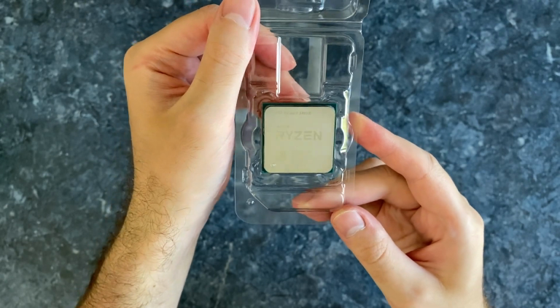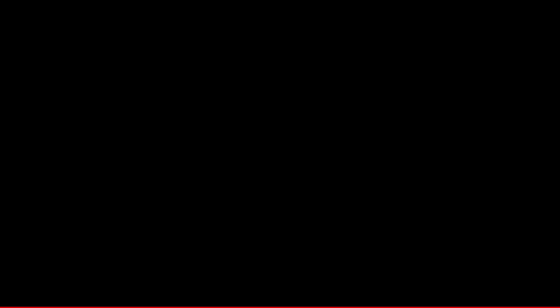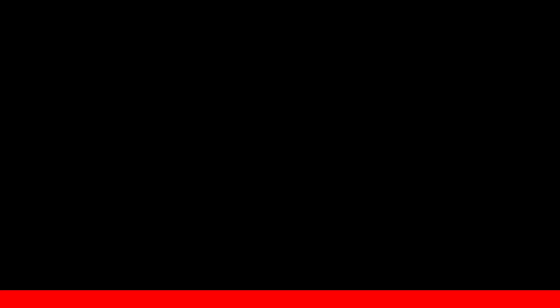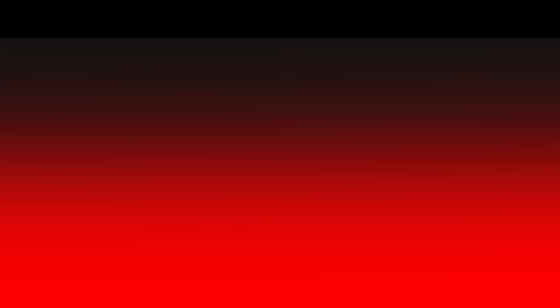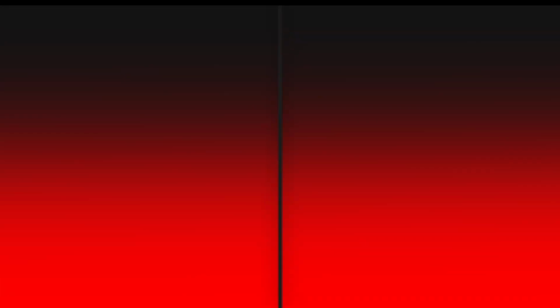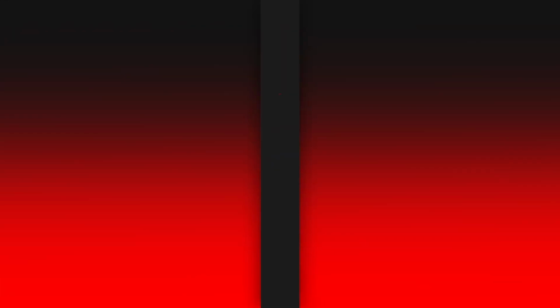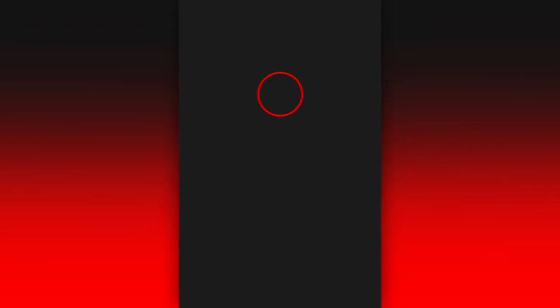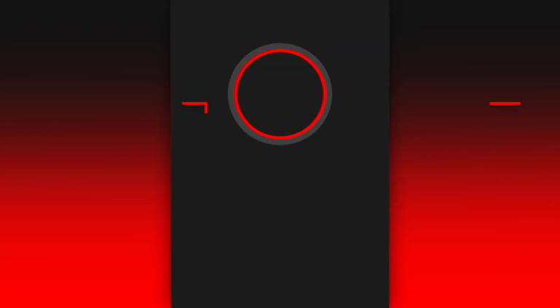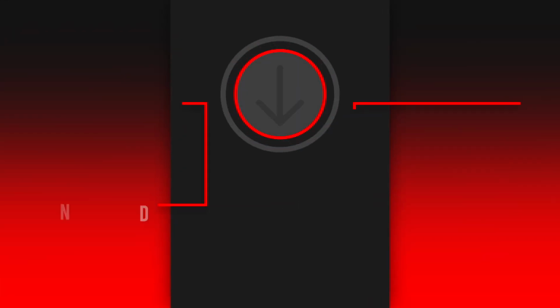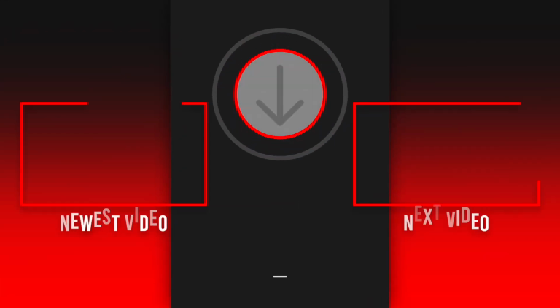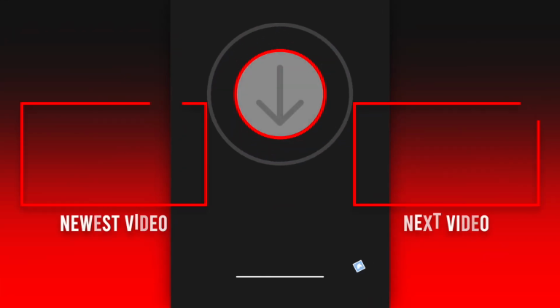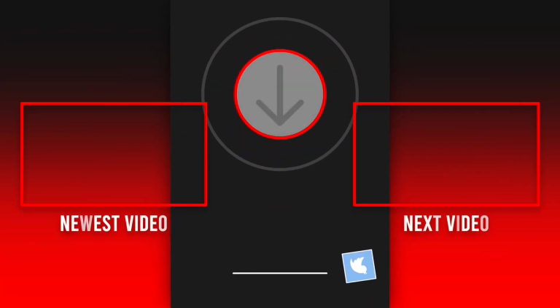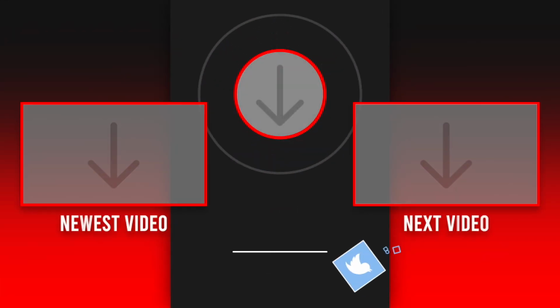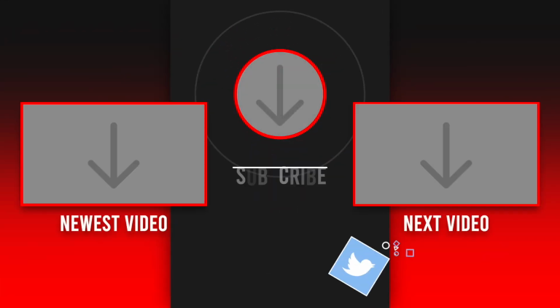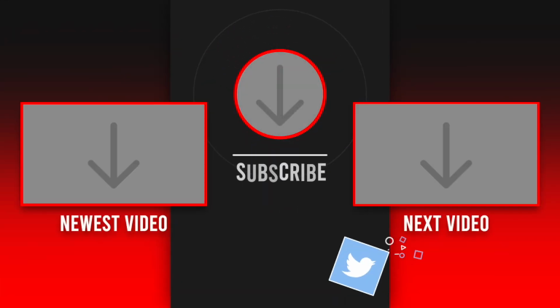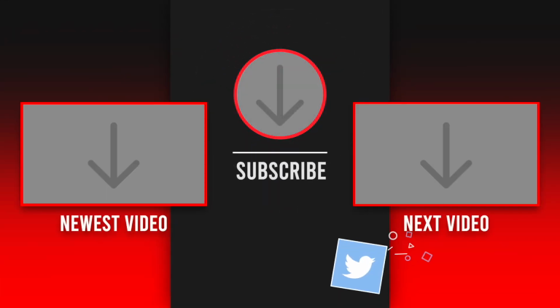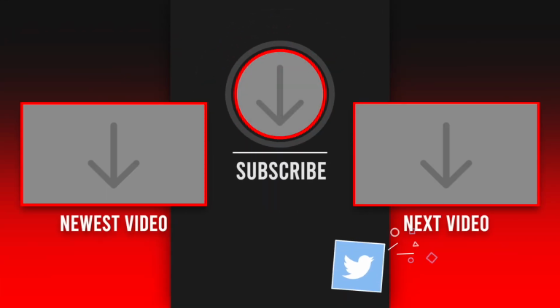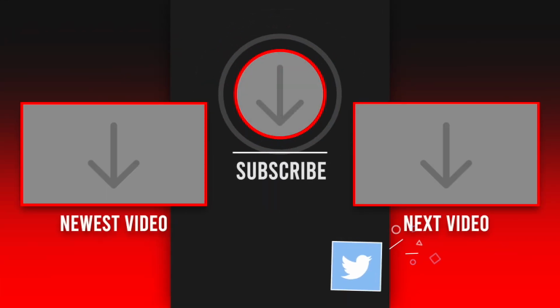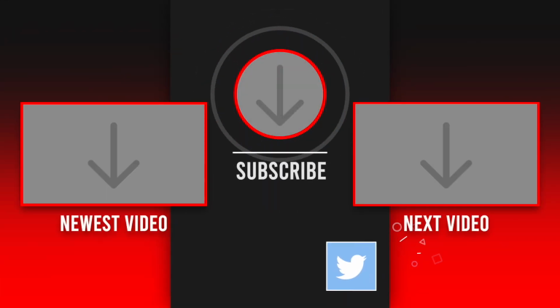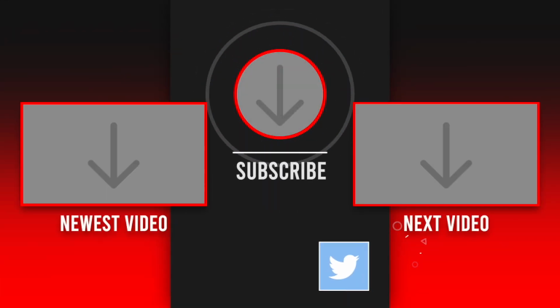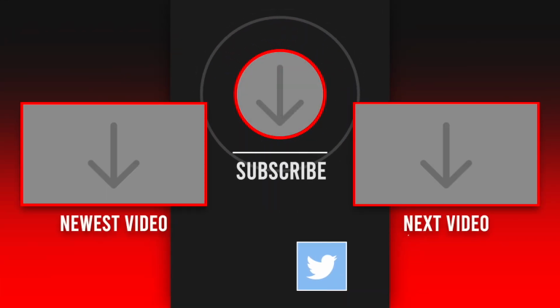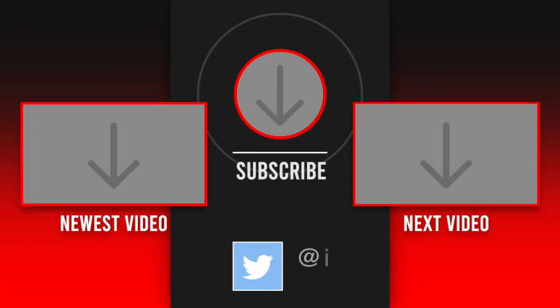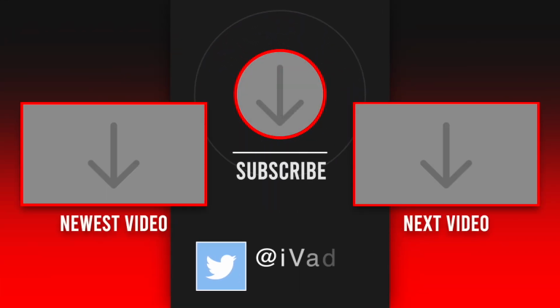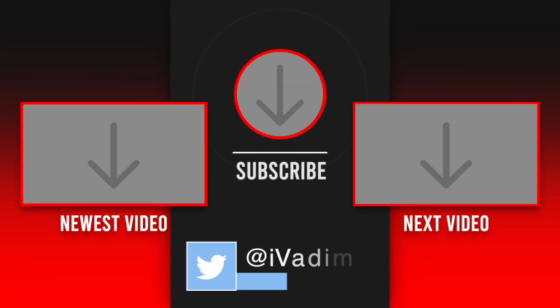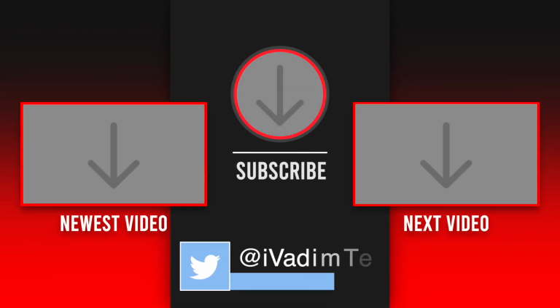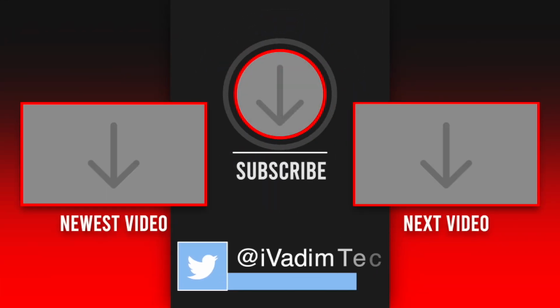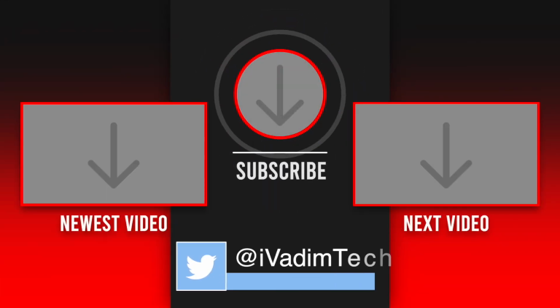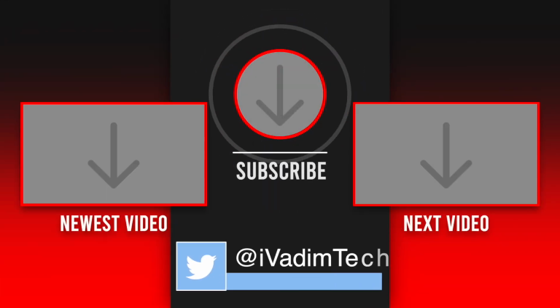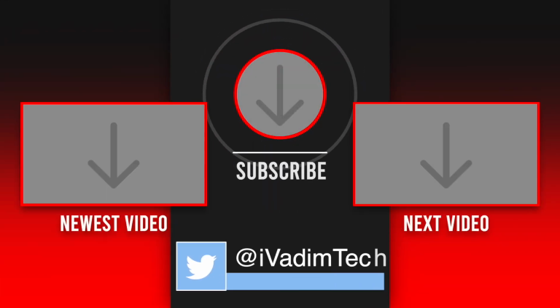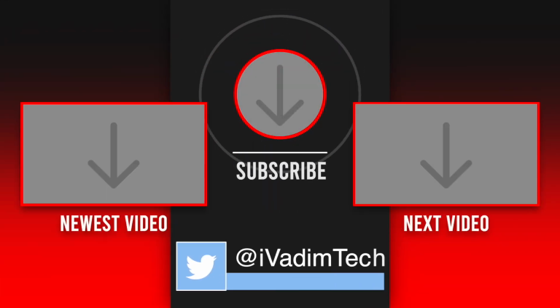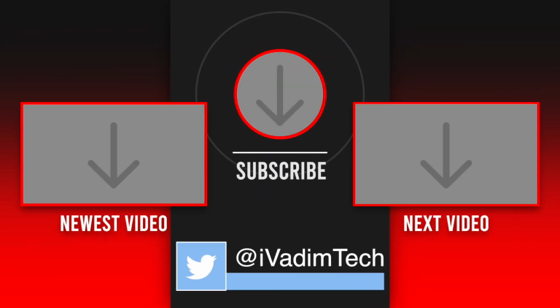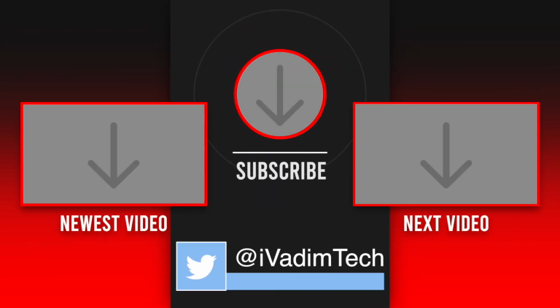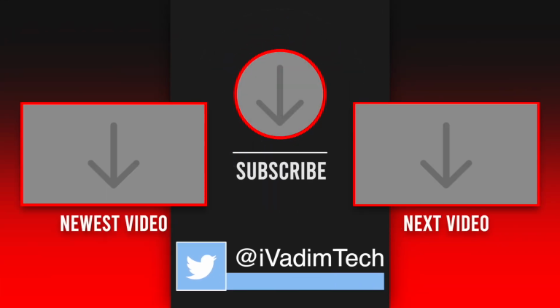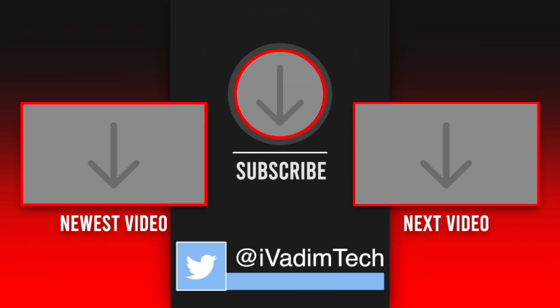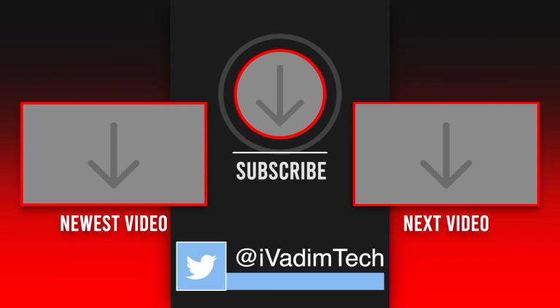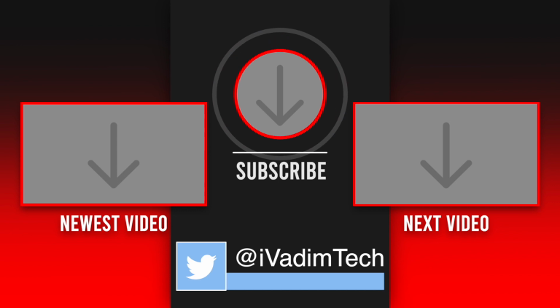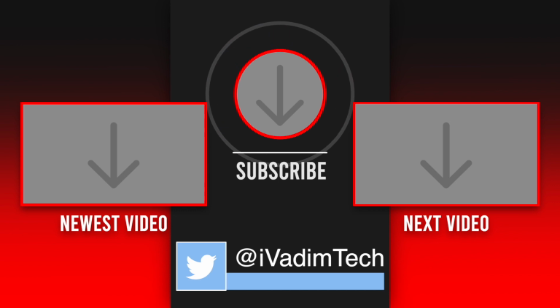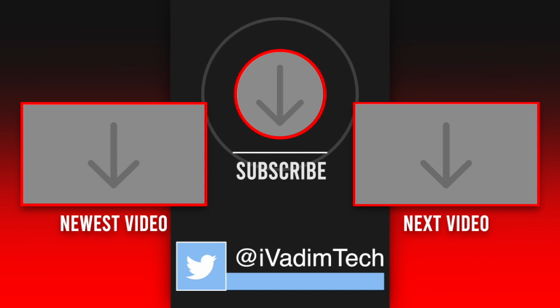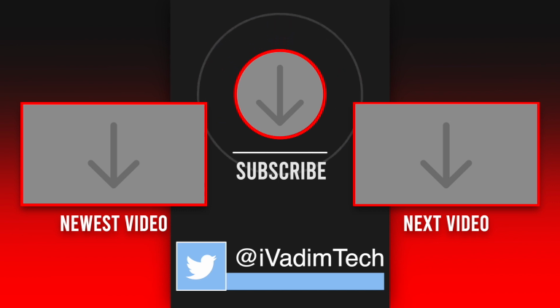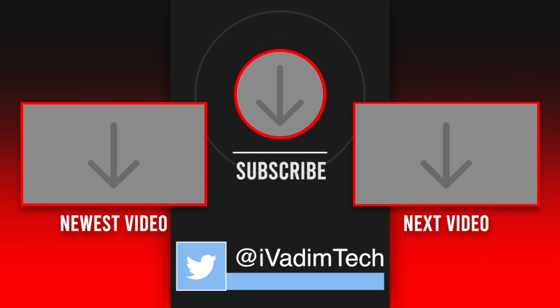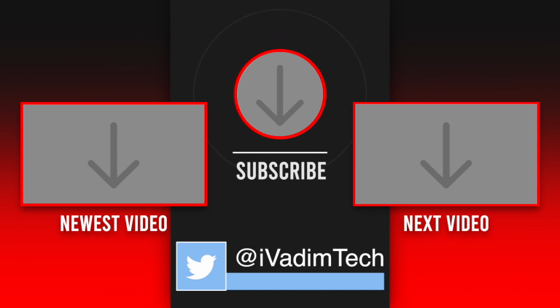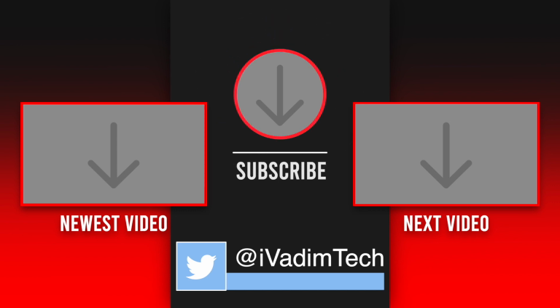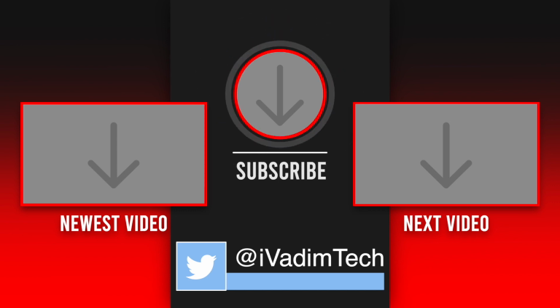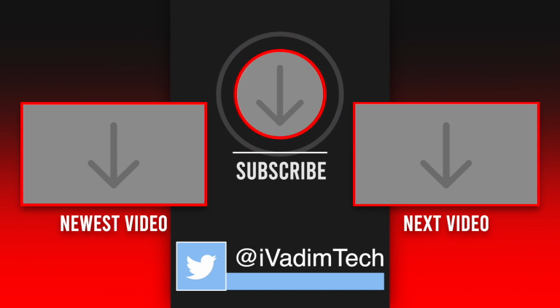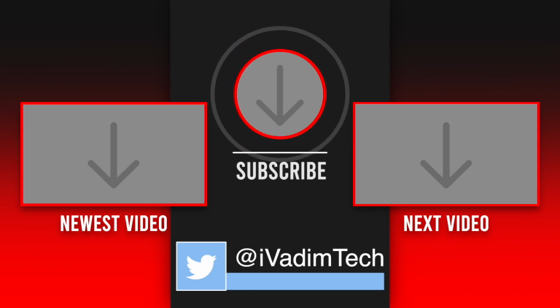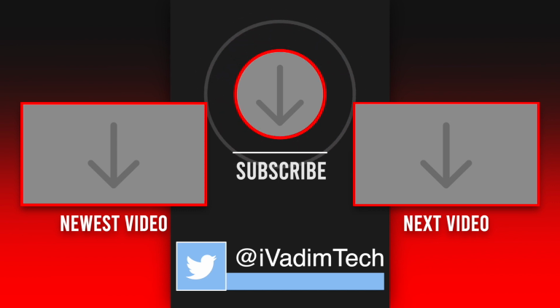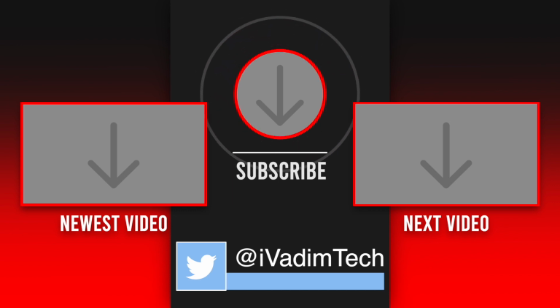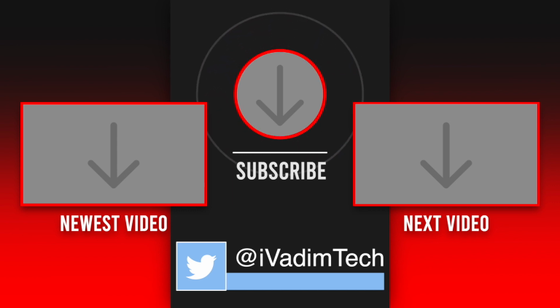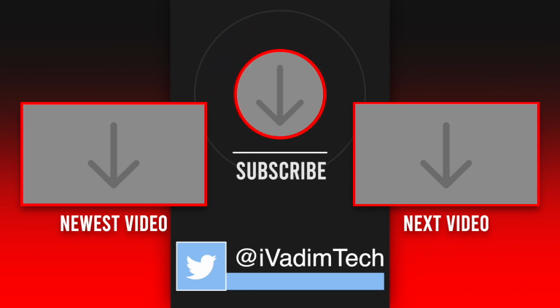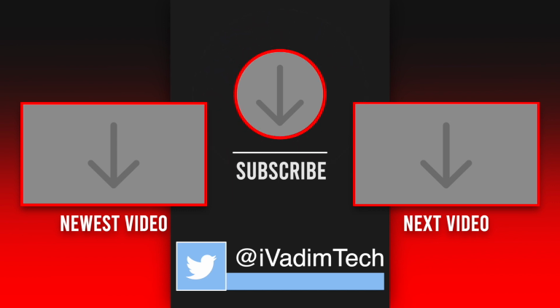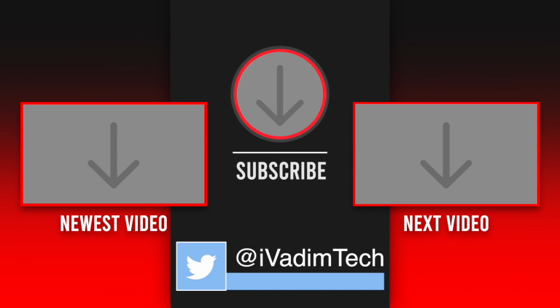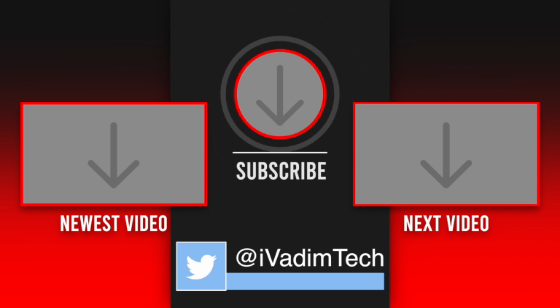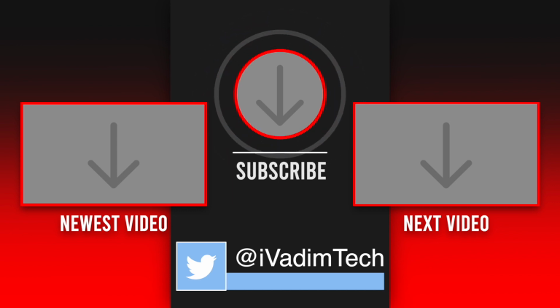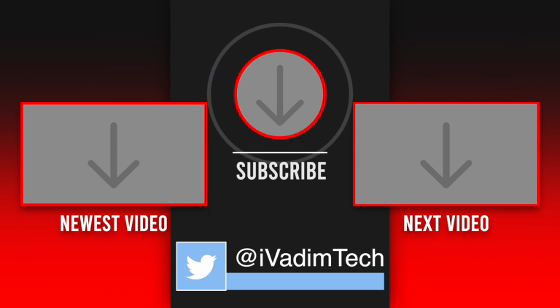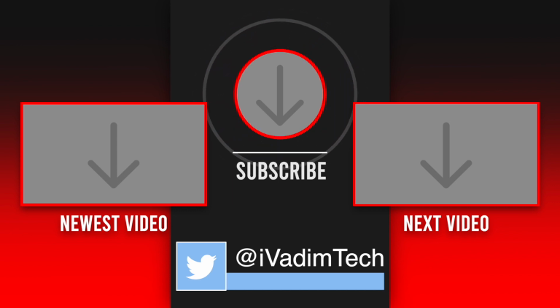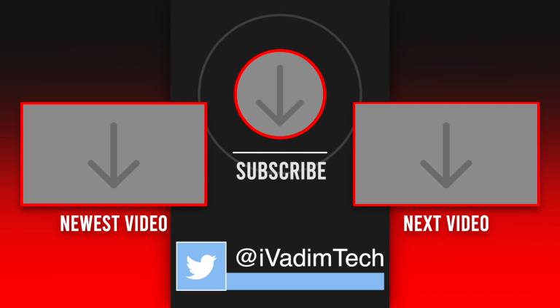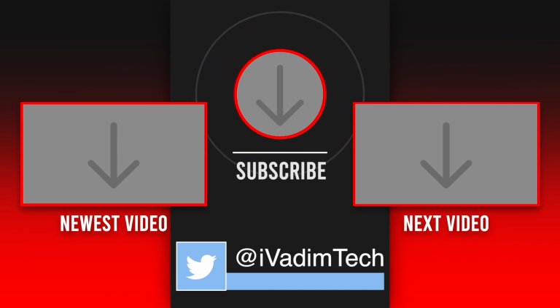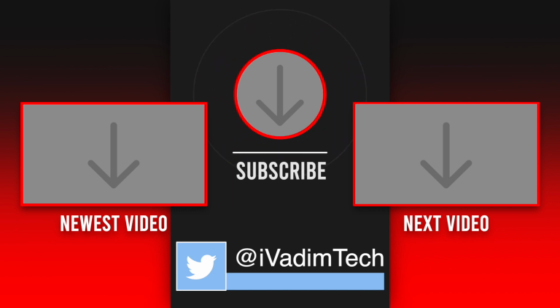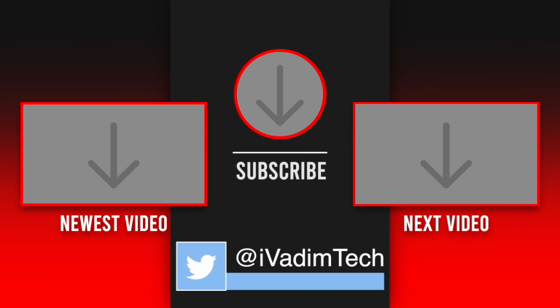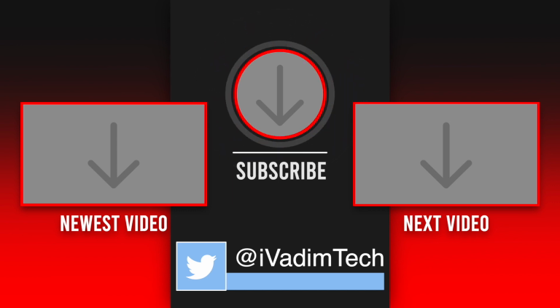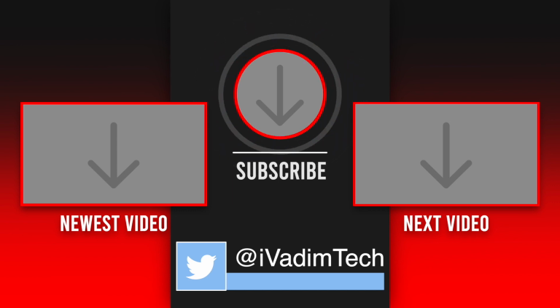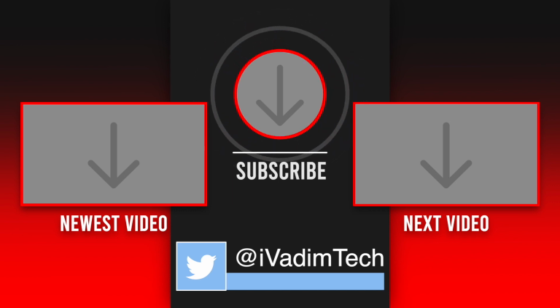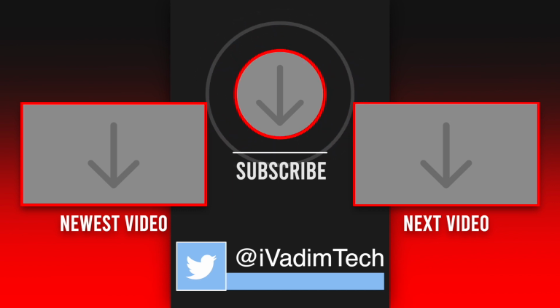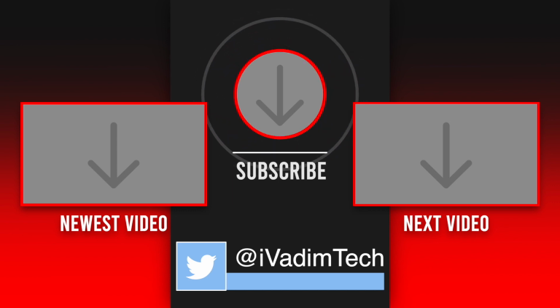Don't forget to hit that like button for the YouTube algorithm. It was I, Vadim, until next time.